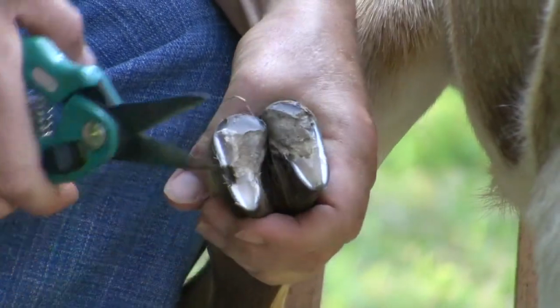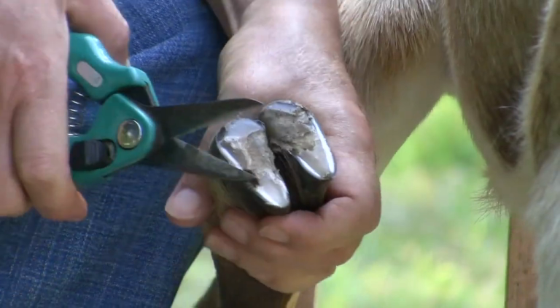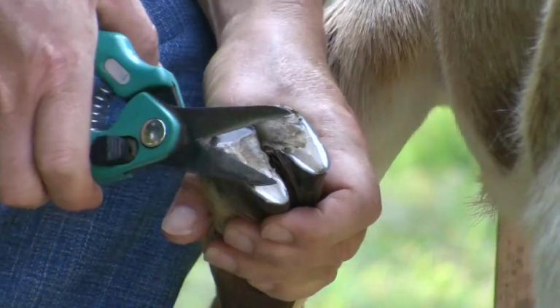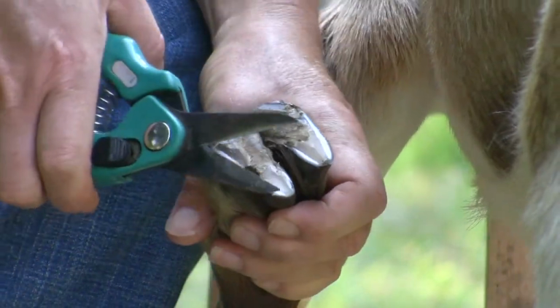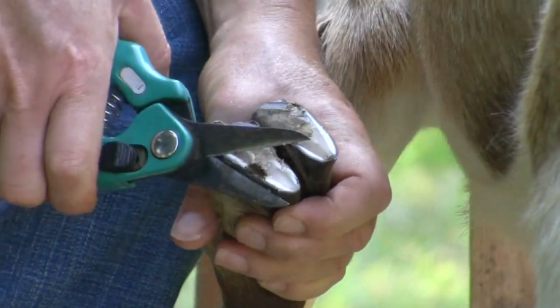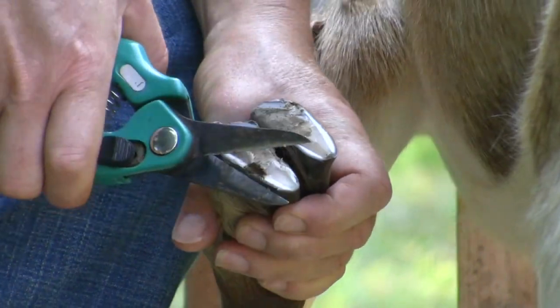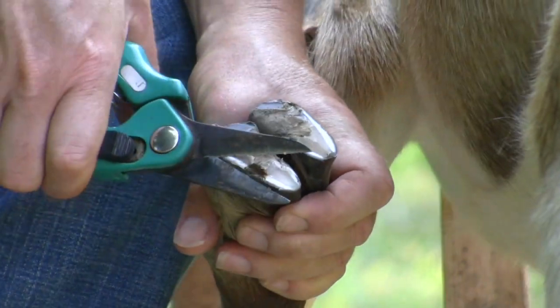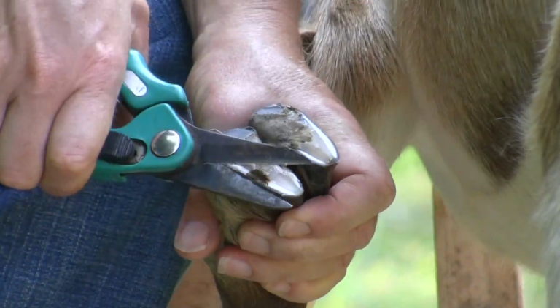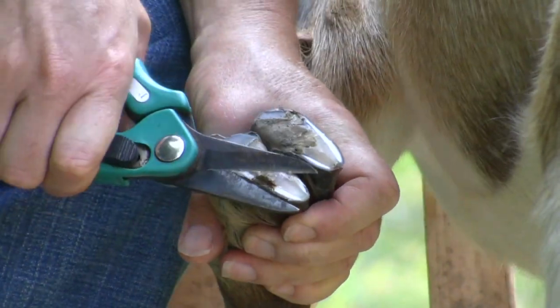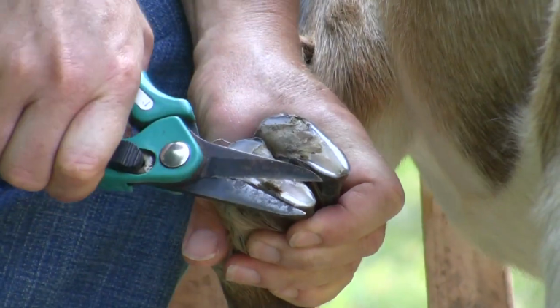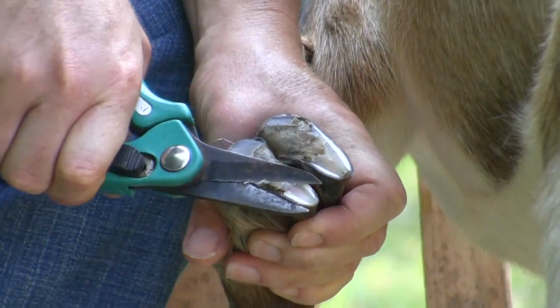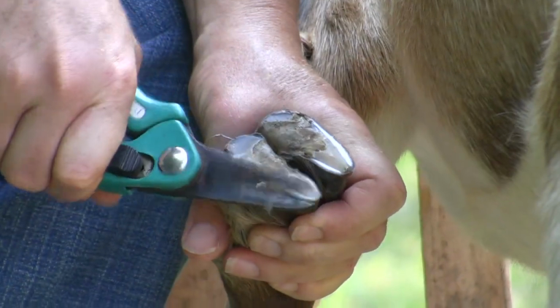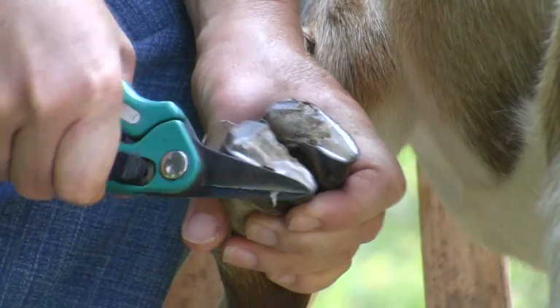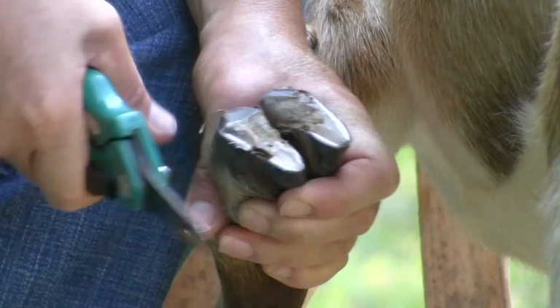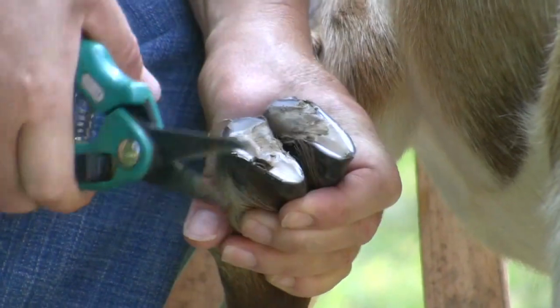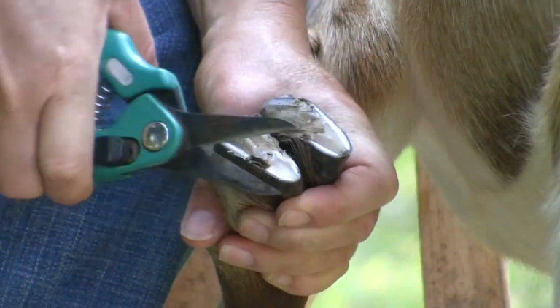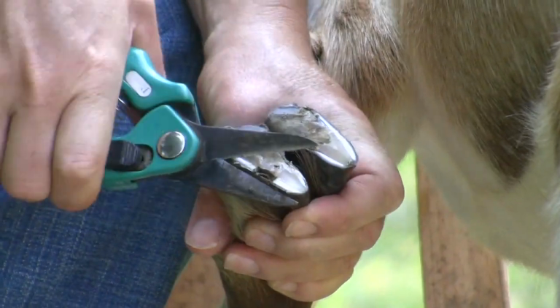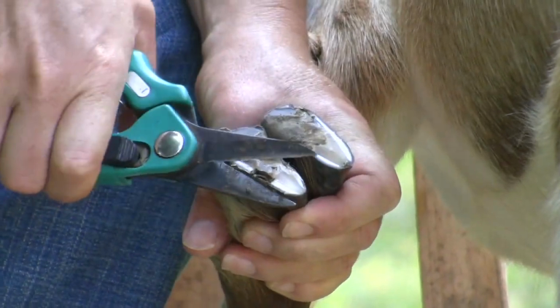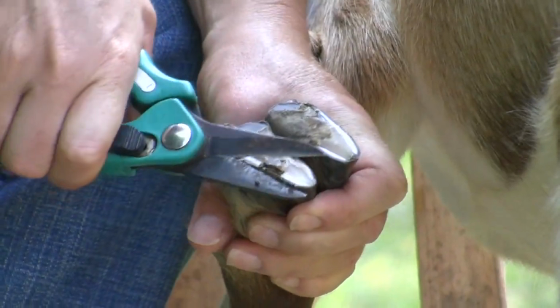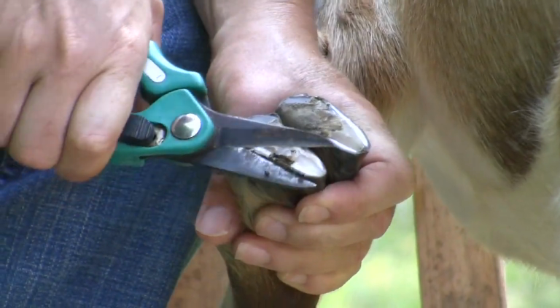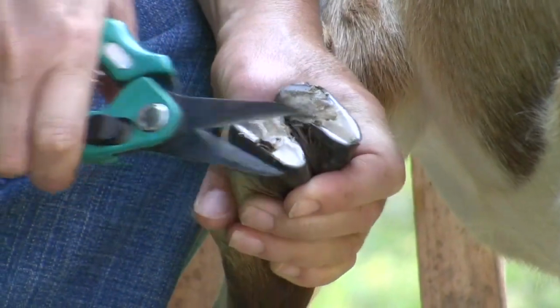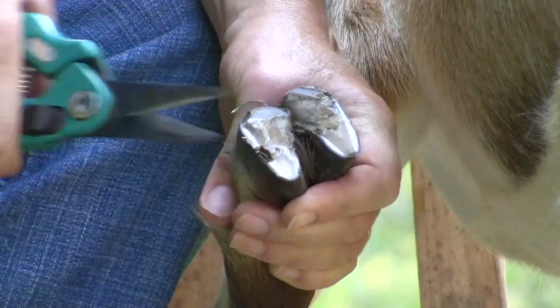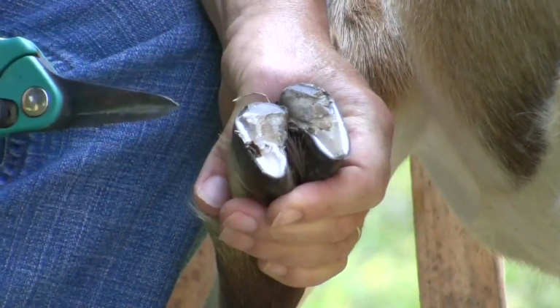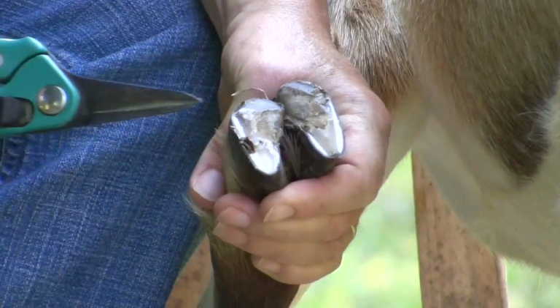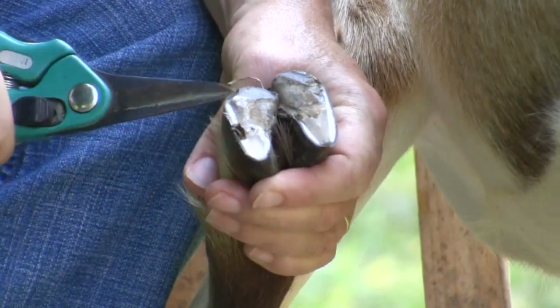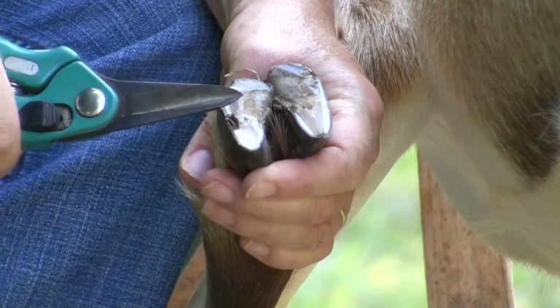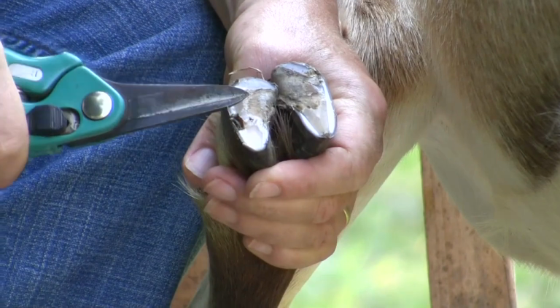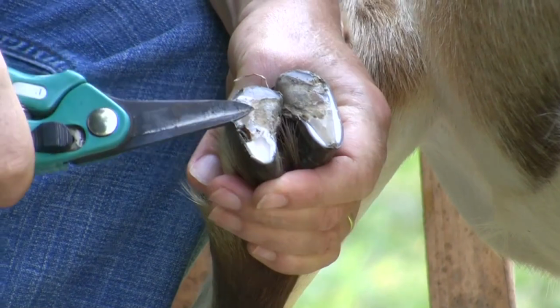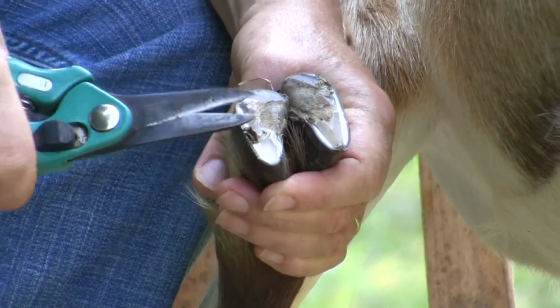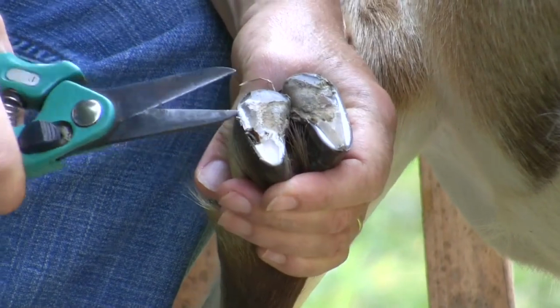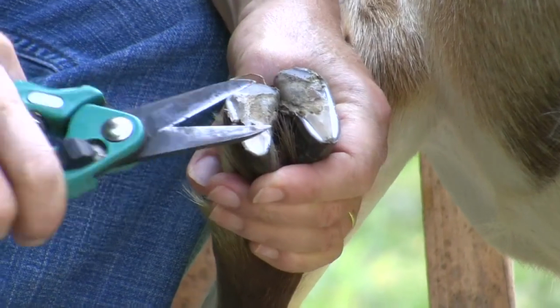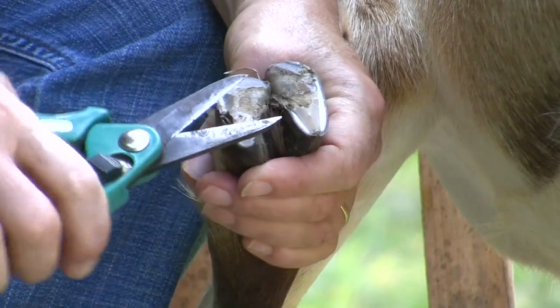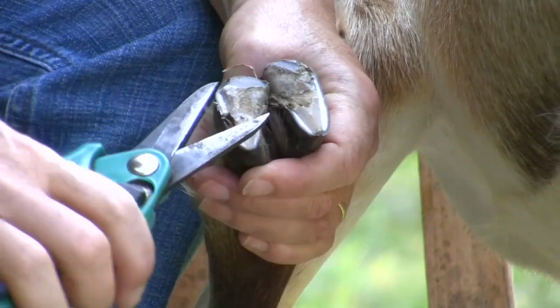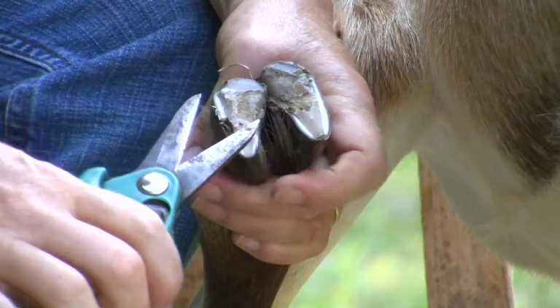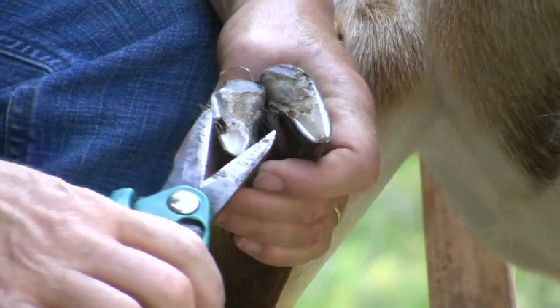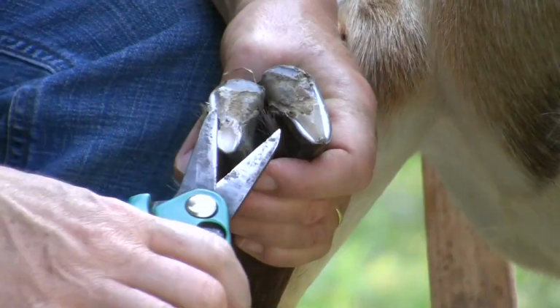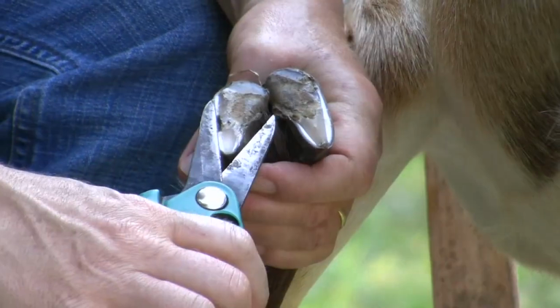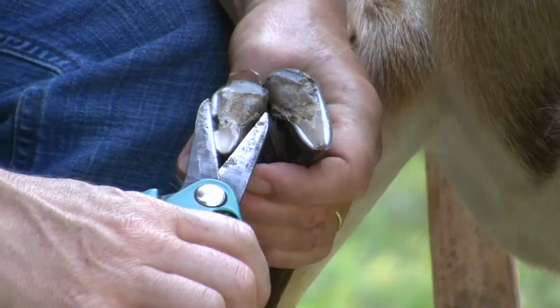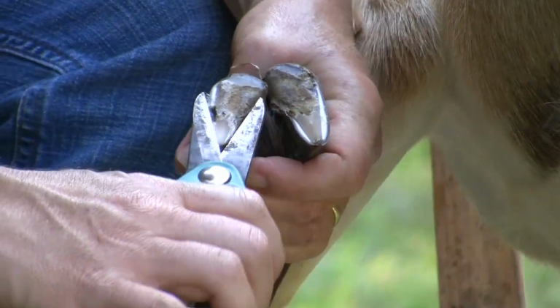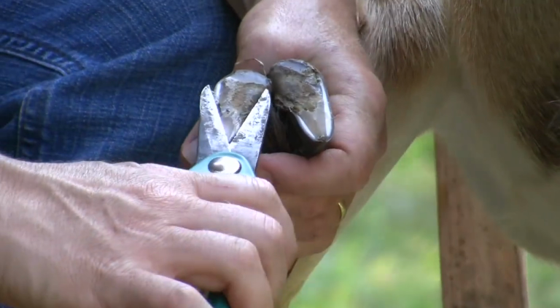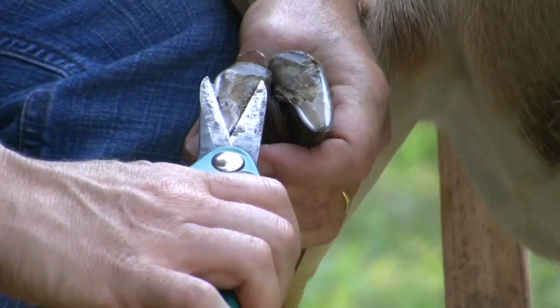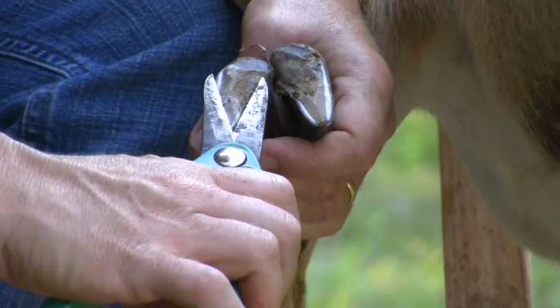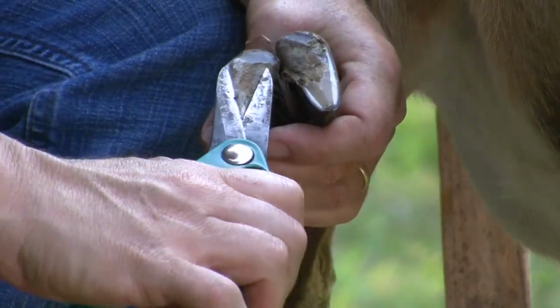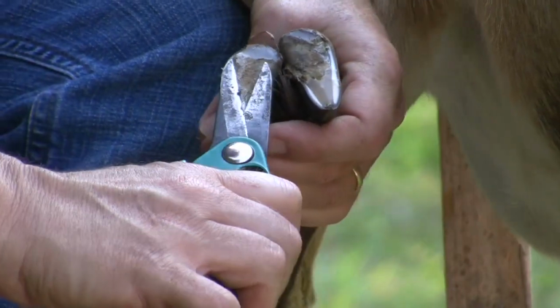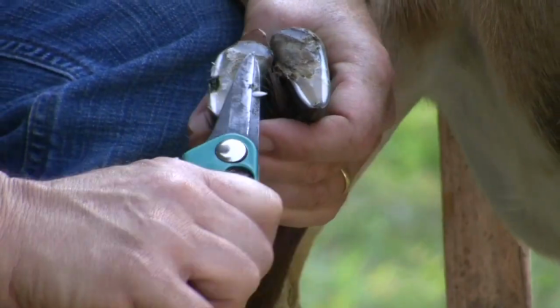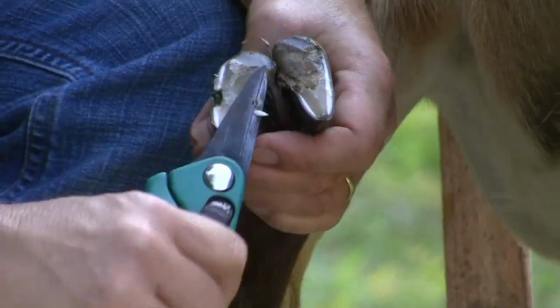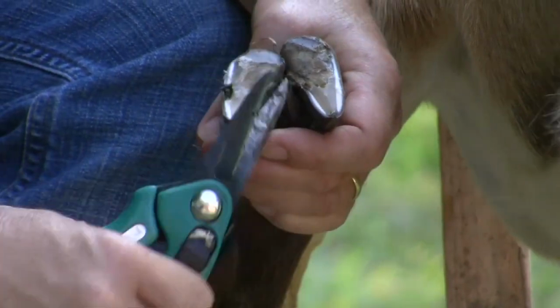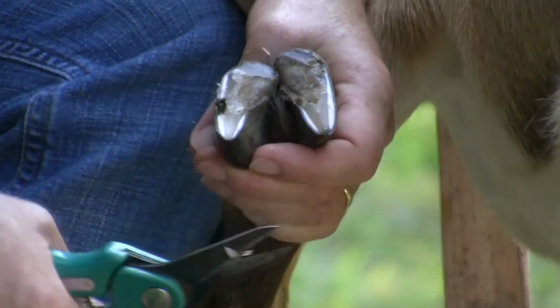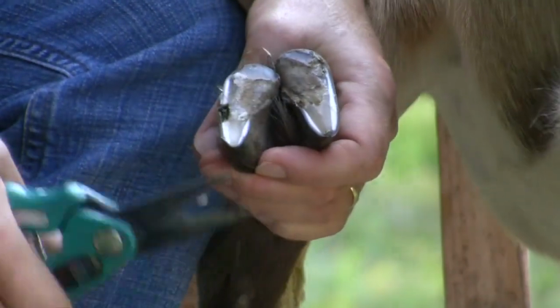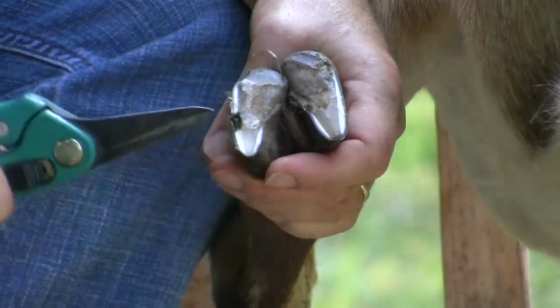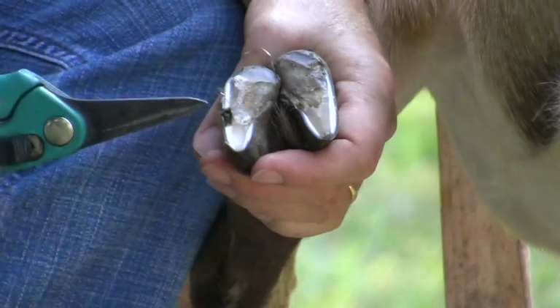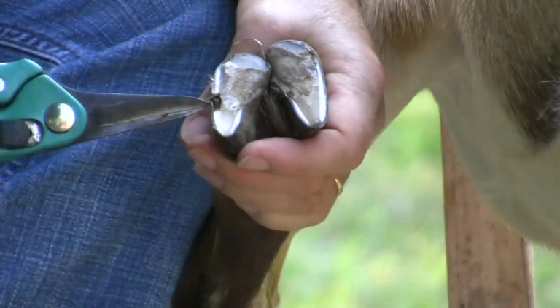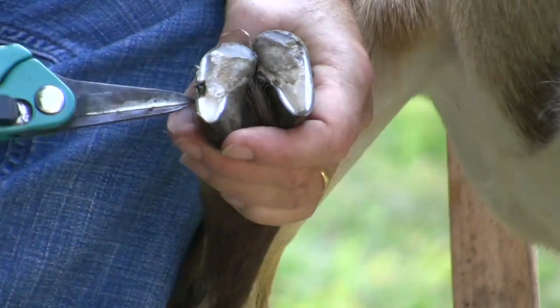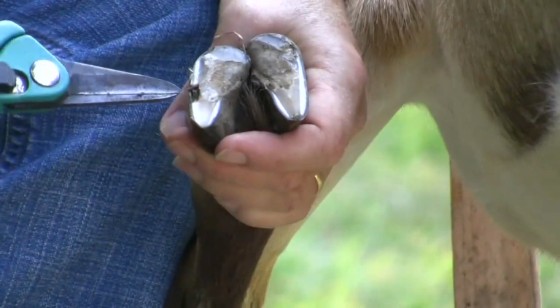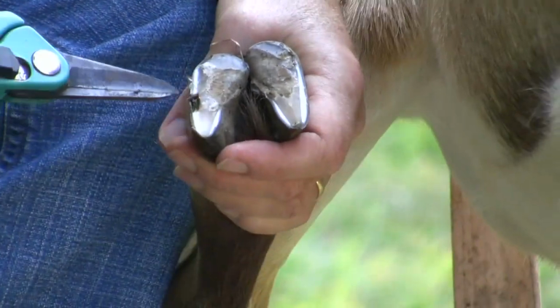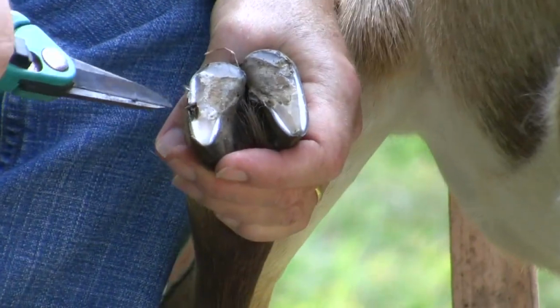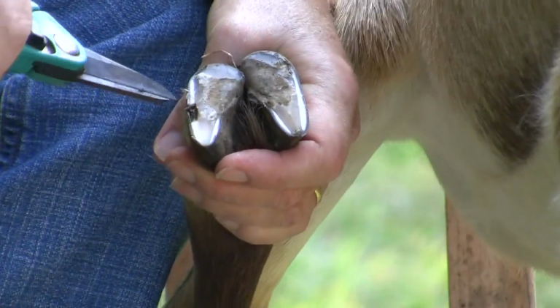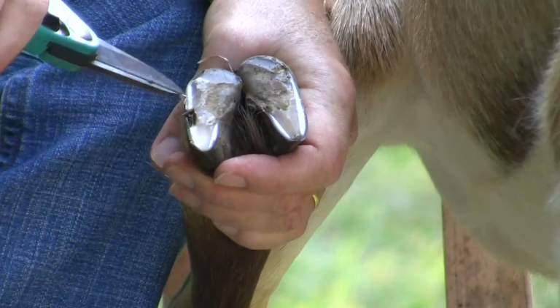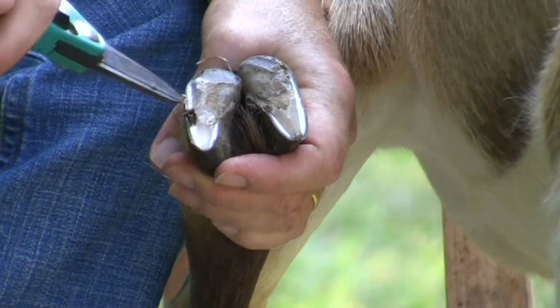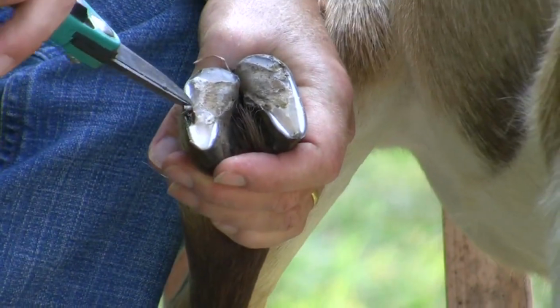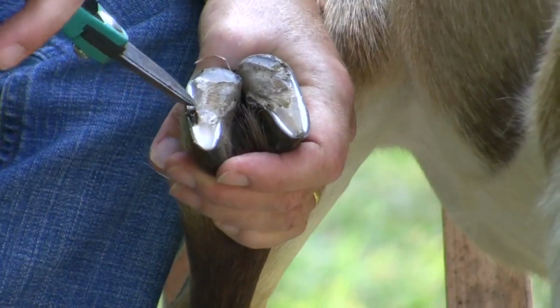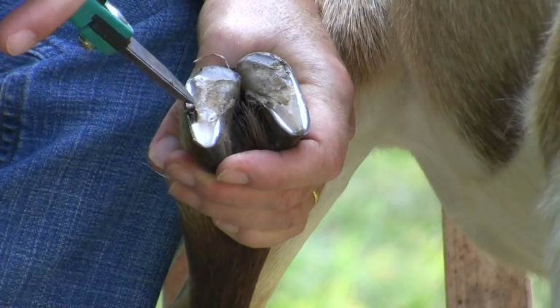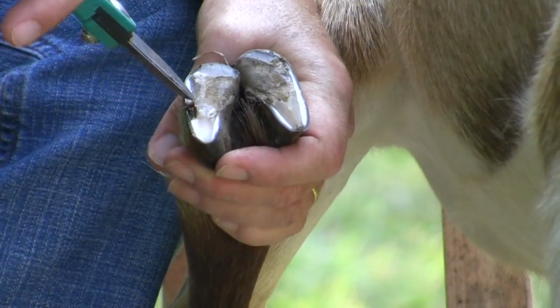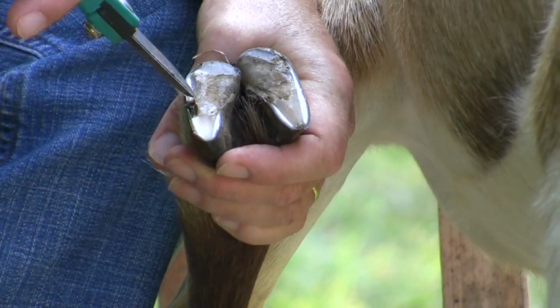If your animal is limping and has a pocket like this, you can suspect foot rot. If there is a foul odor, it may be foot scald.